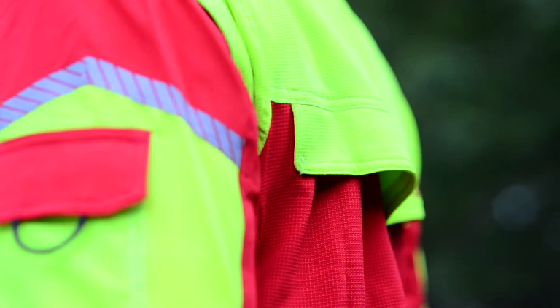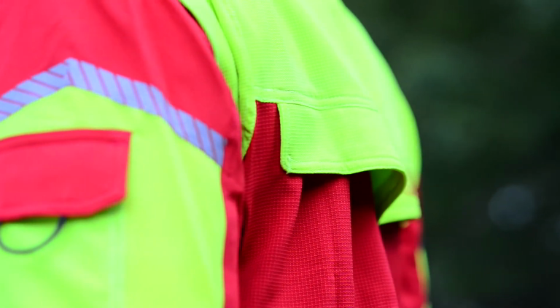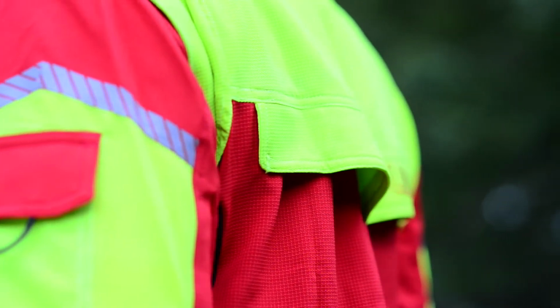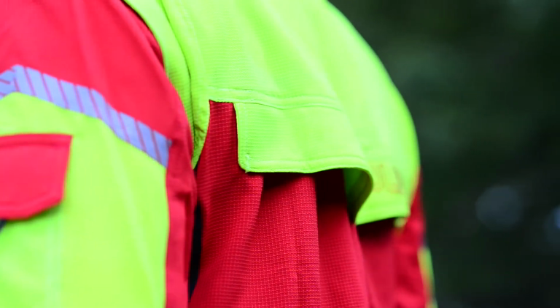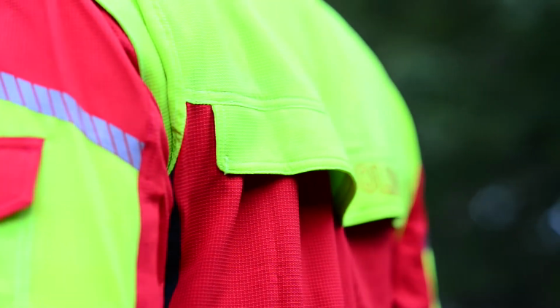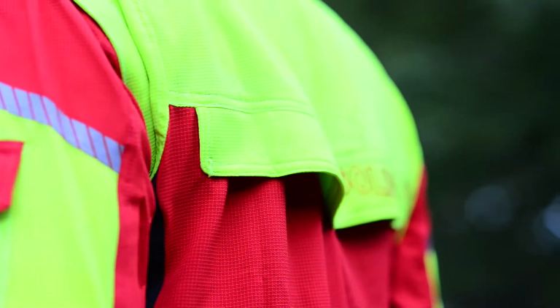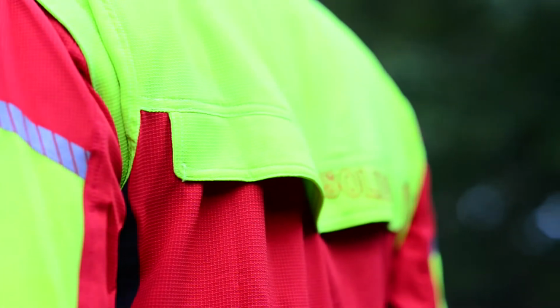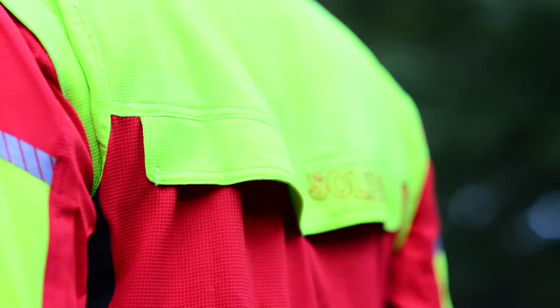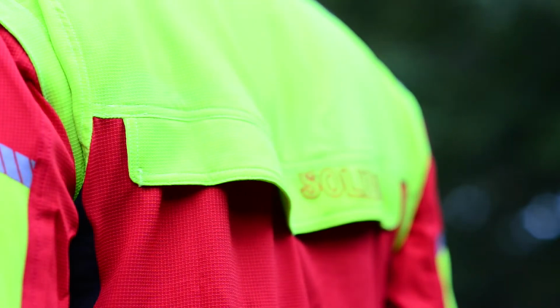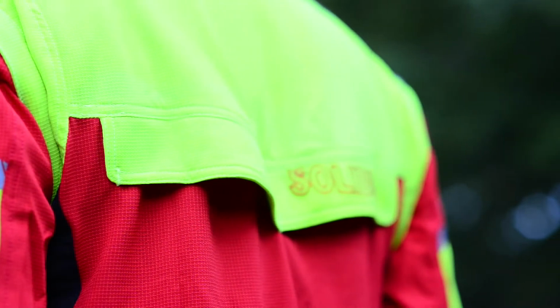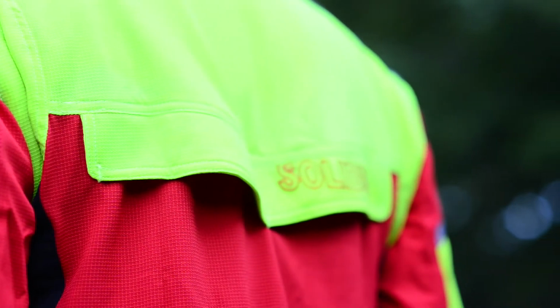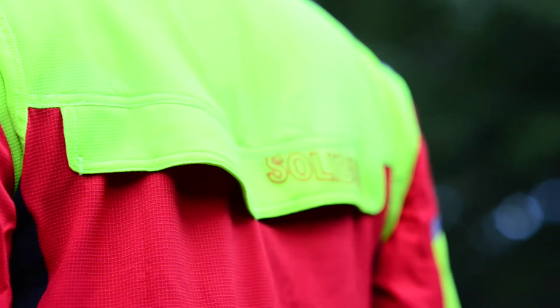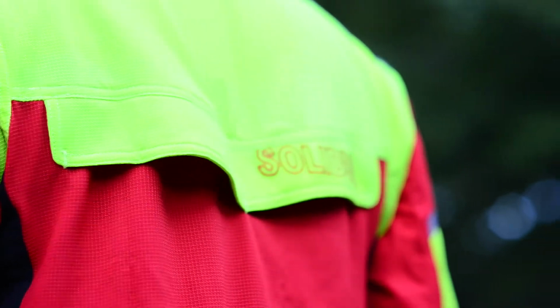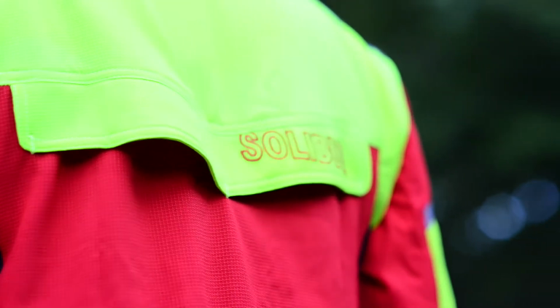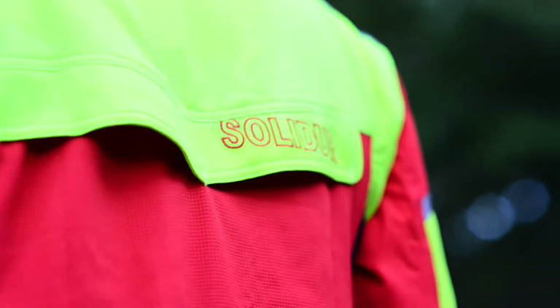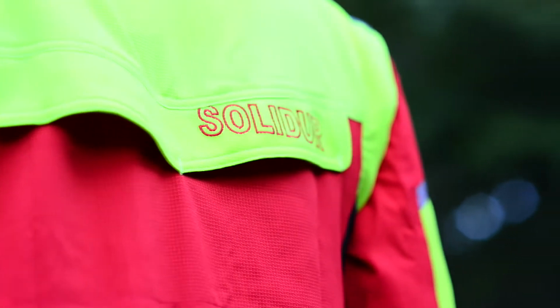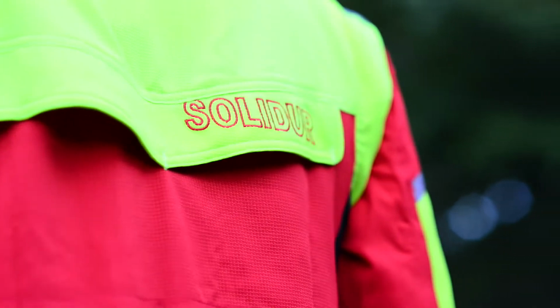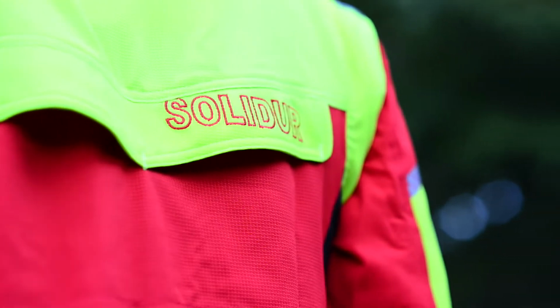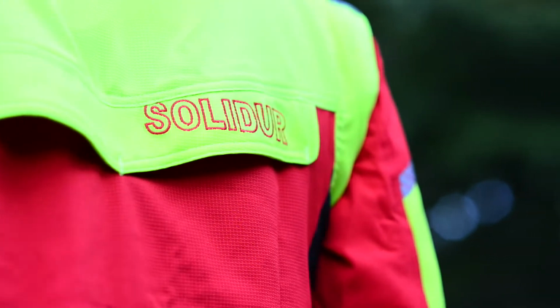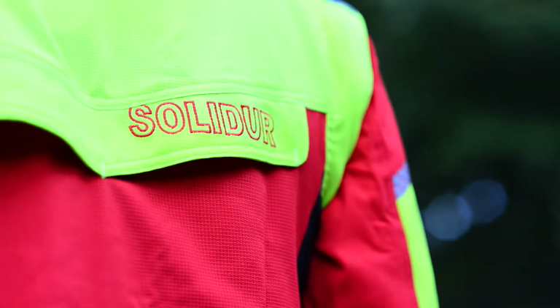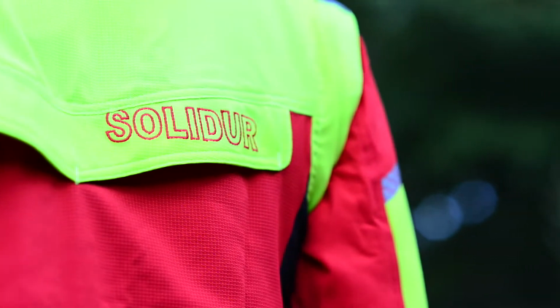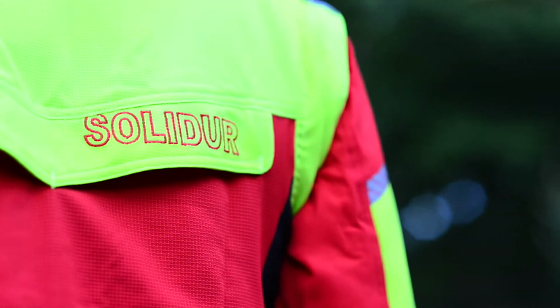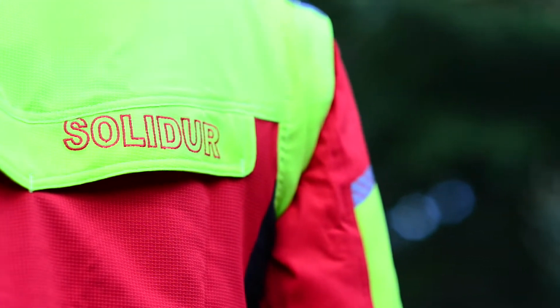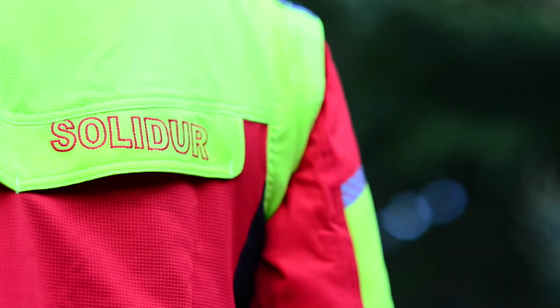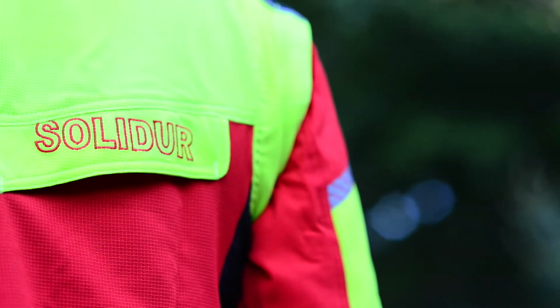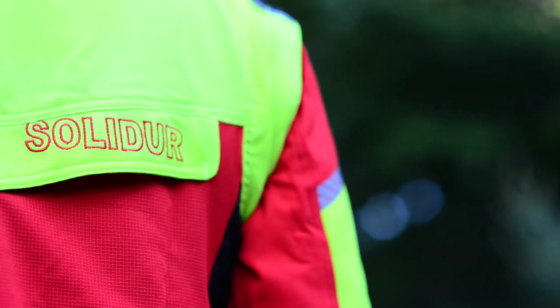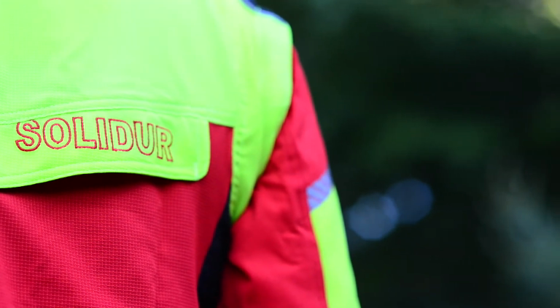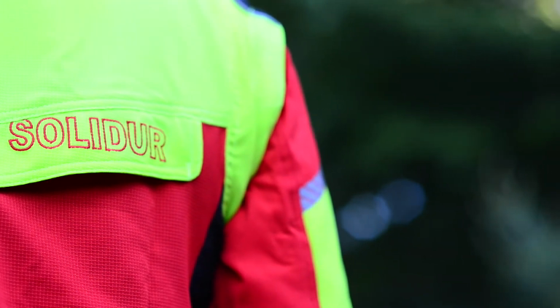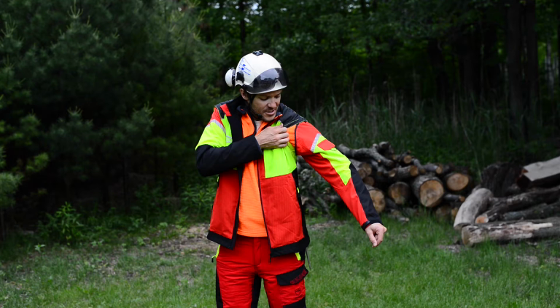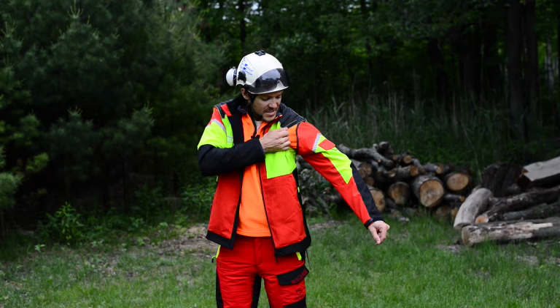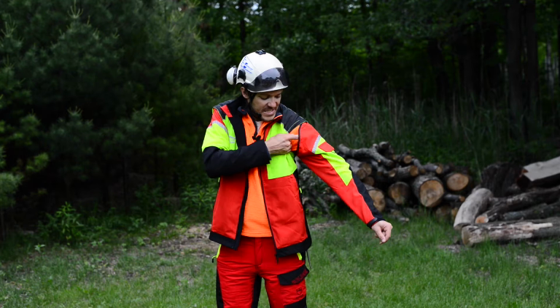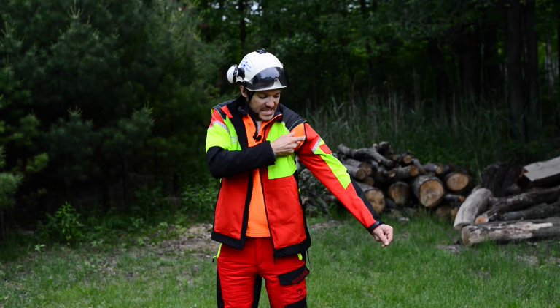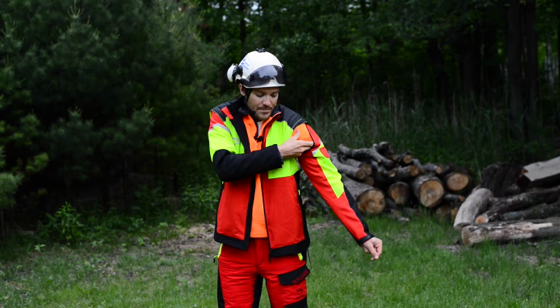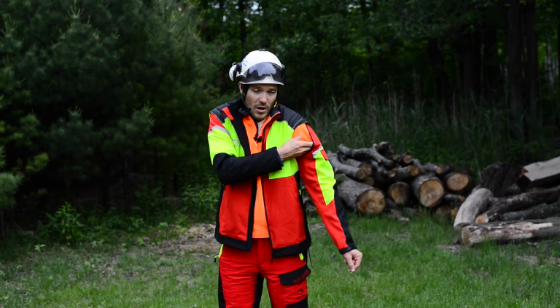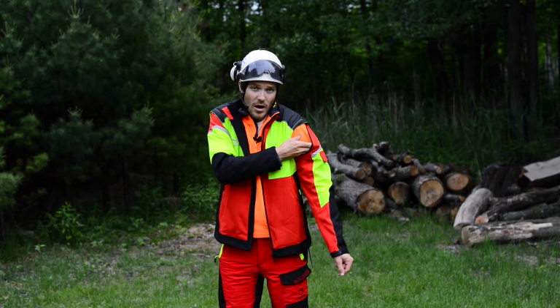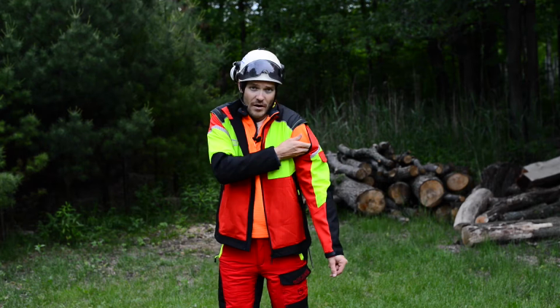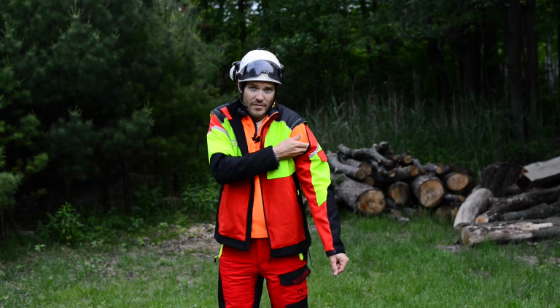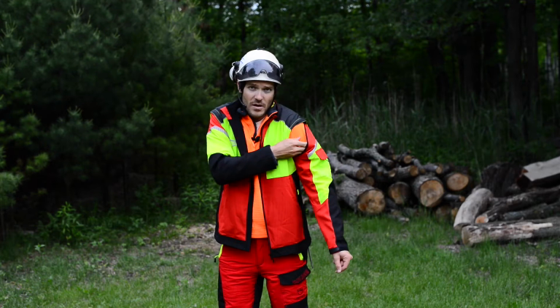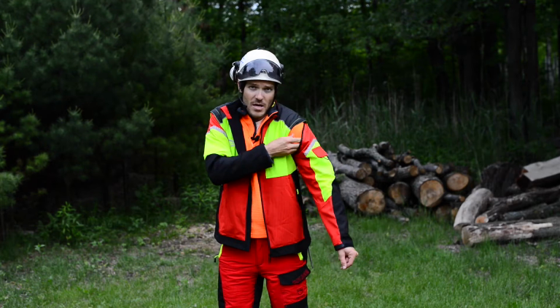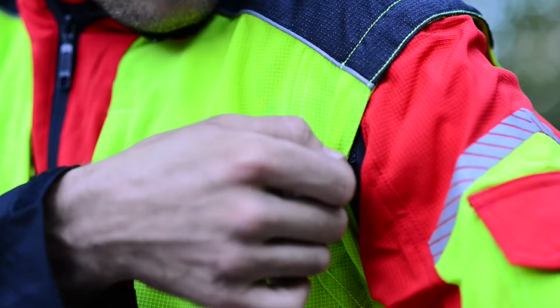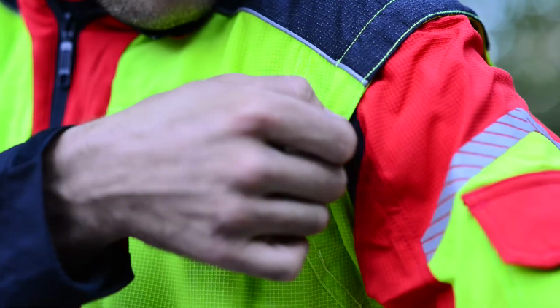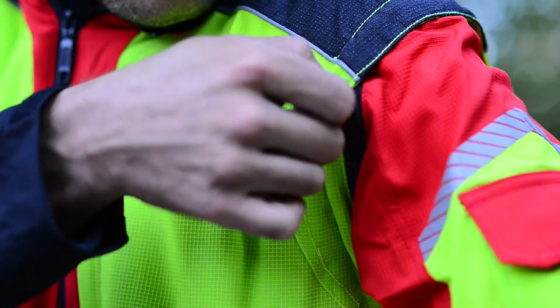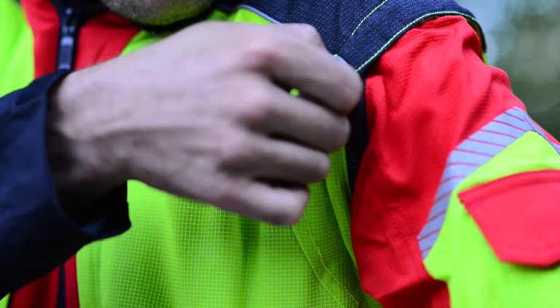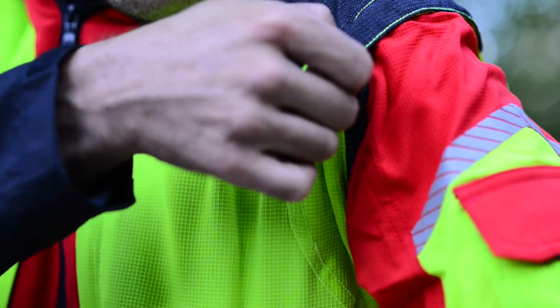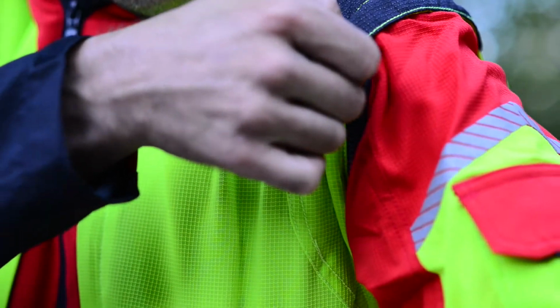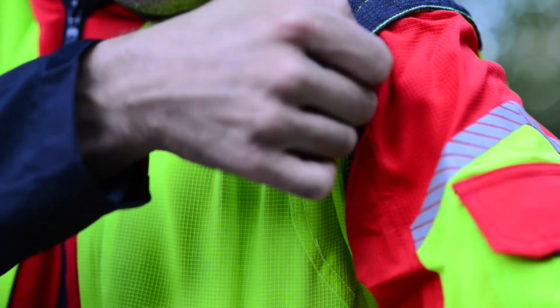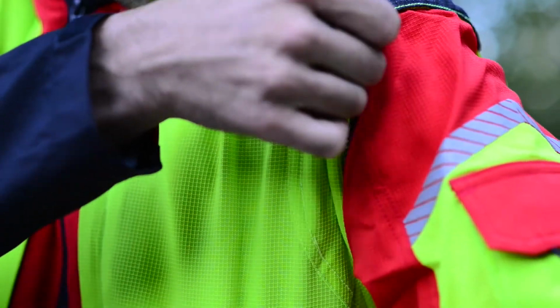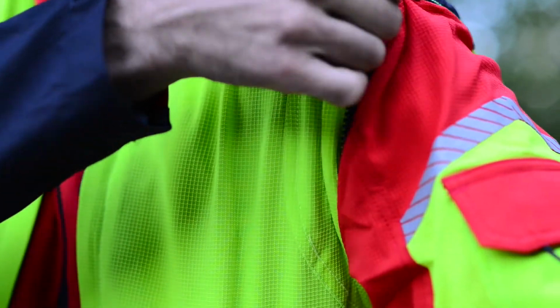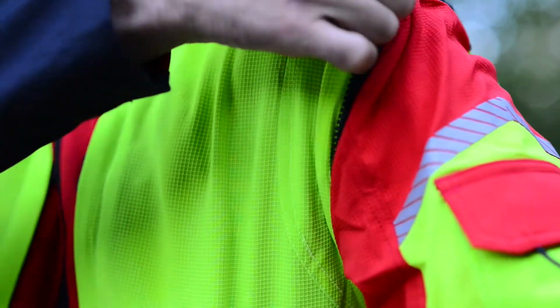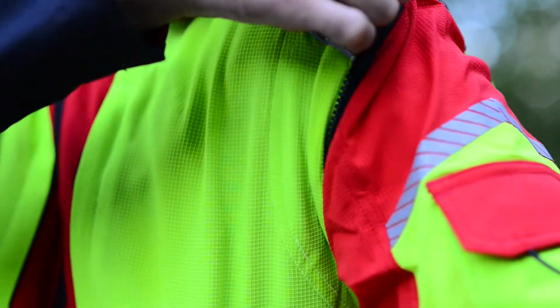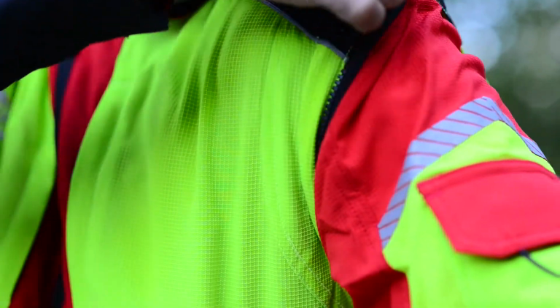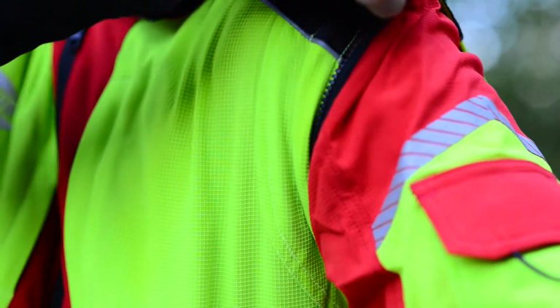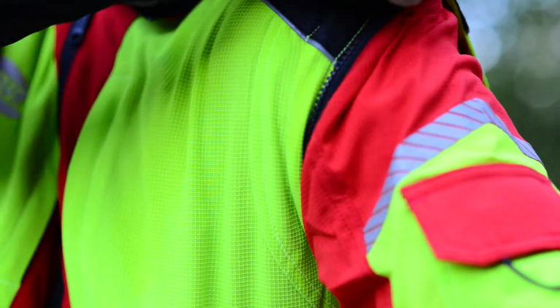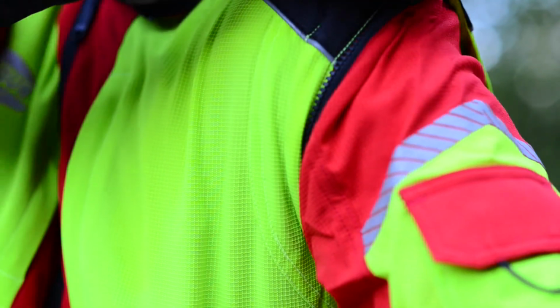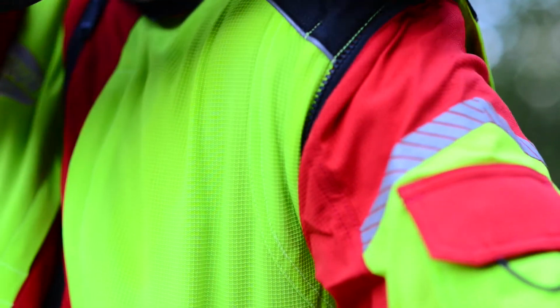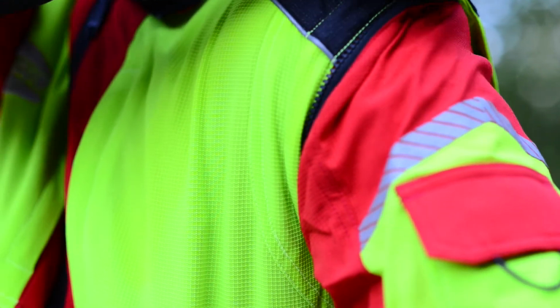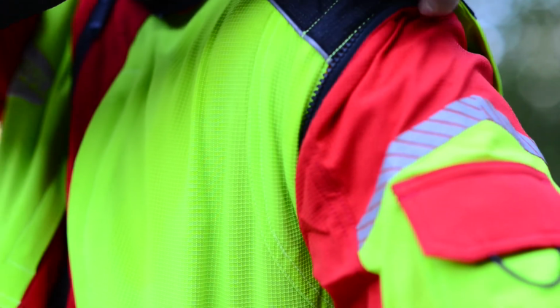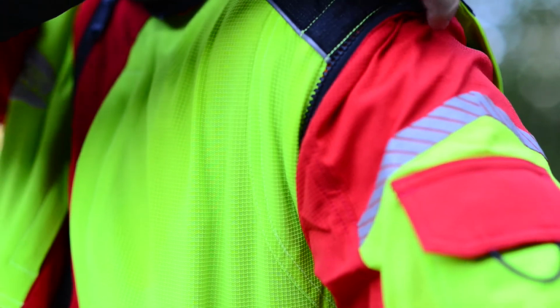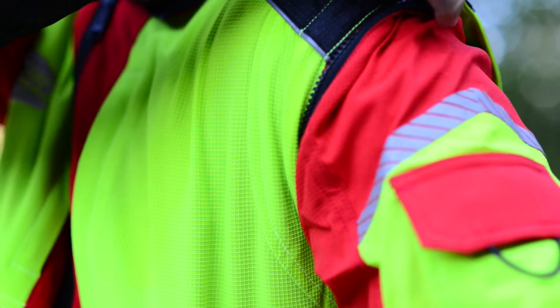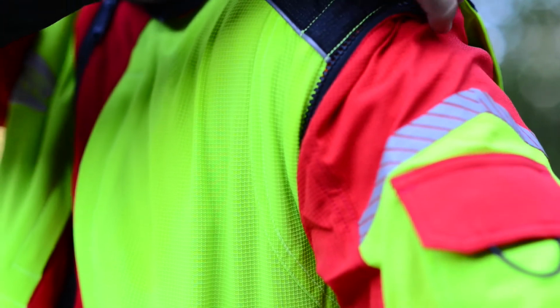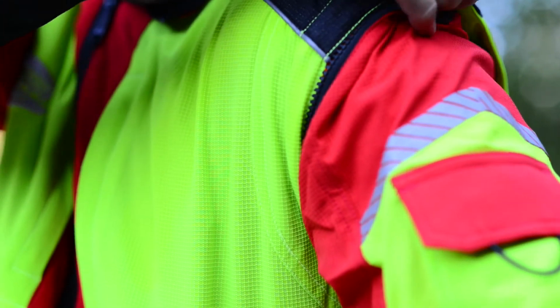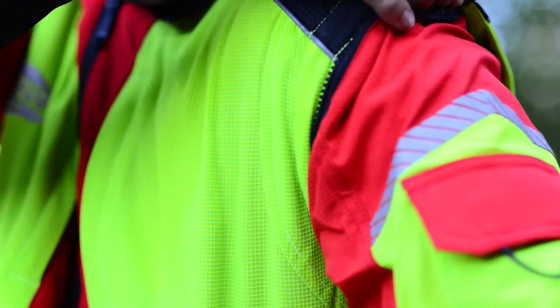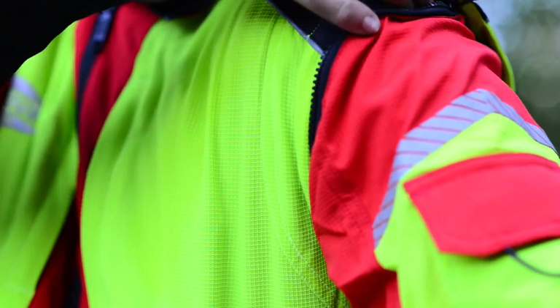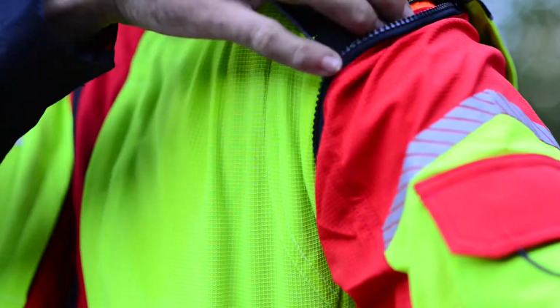Another really cool feature of this jacket is that the arms actually zip off, and you can turn it into a high-vis vest for when the days get hot.